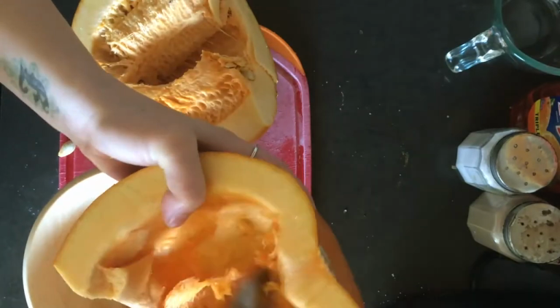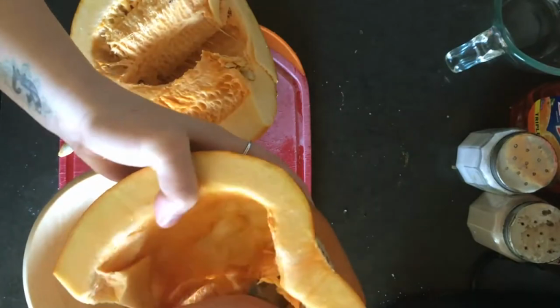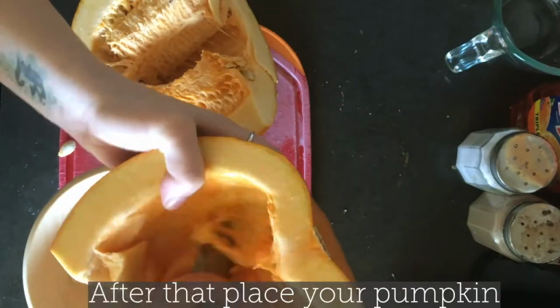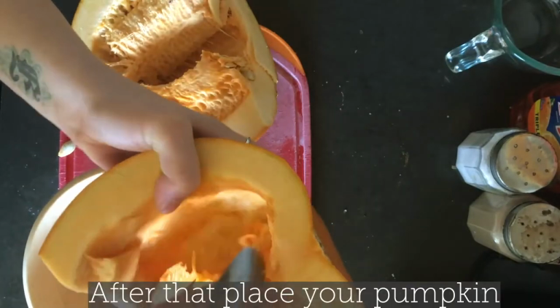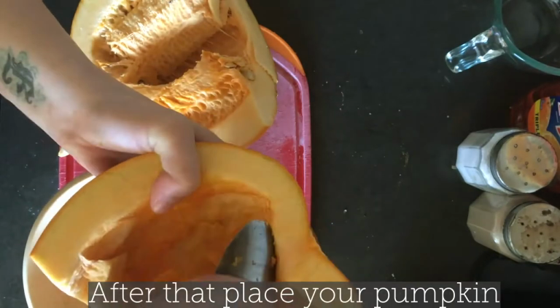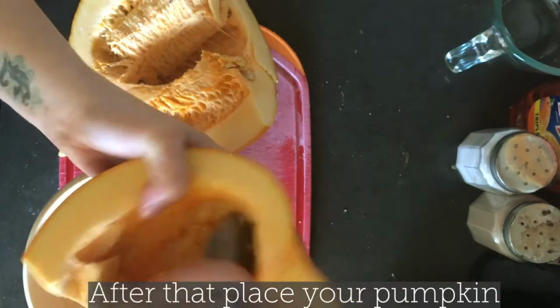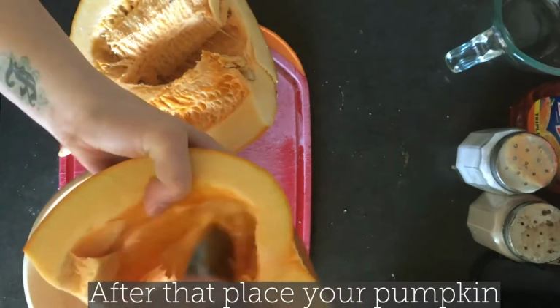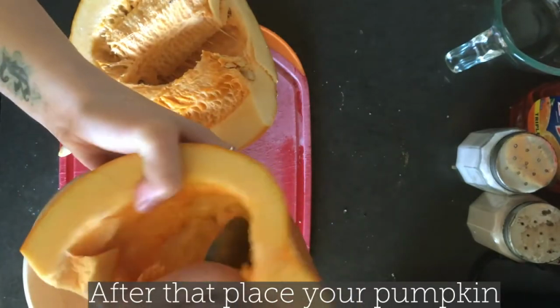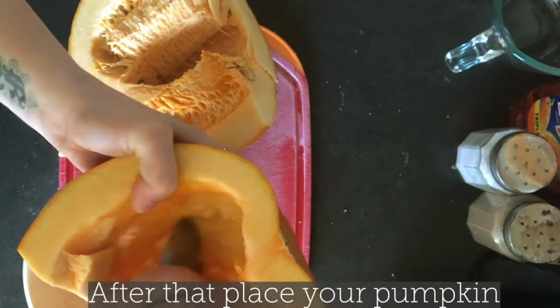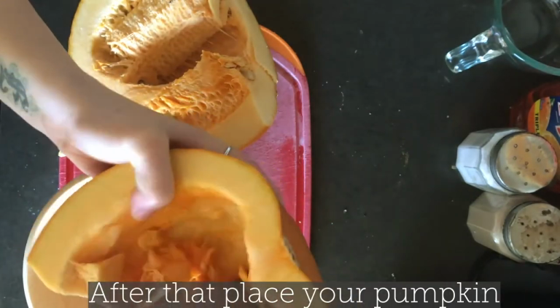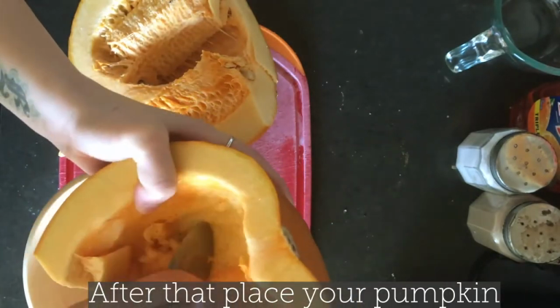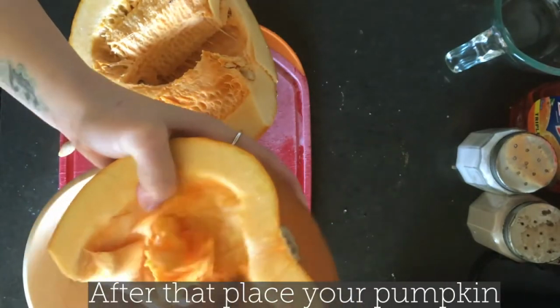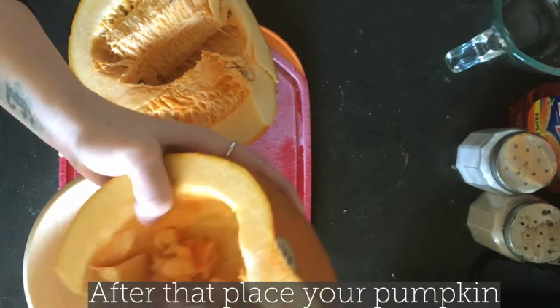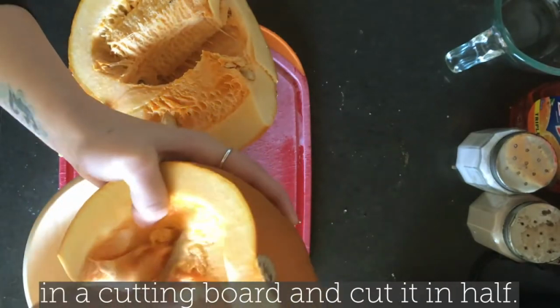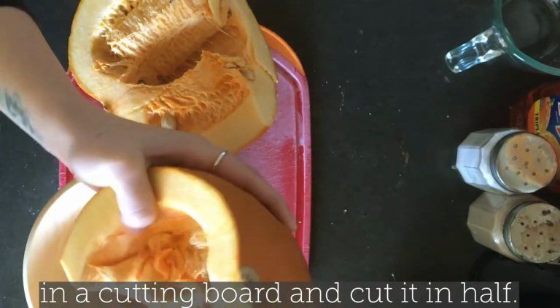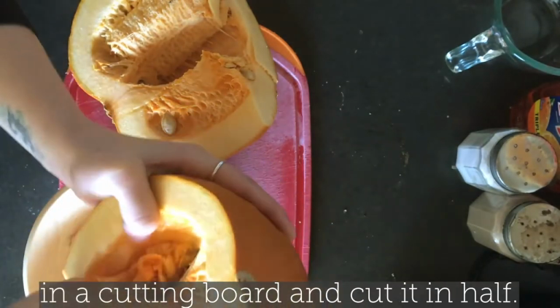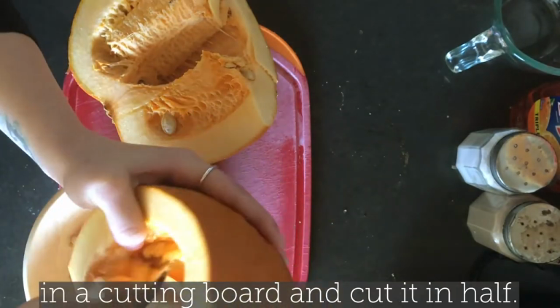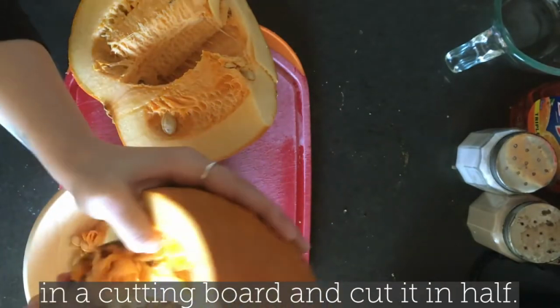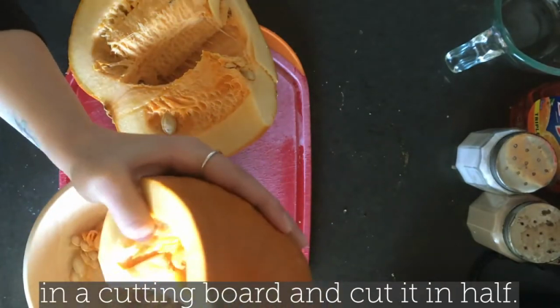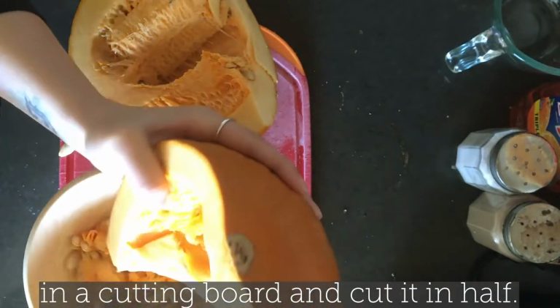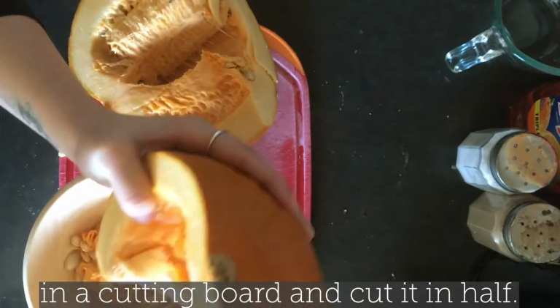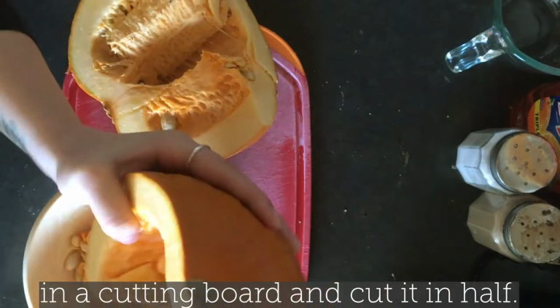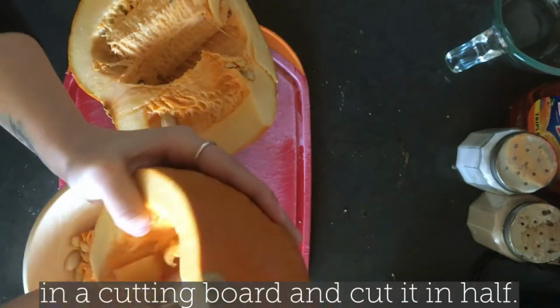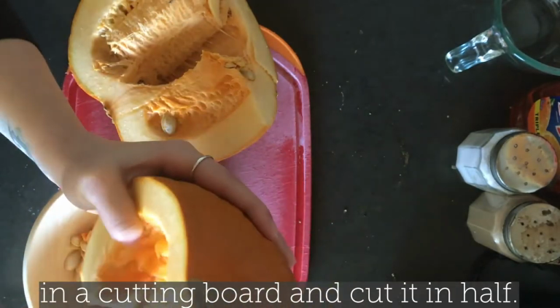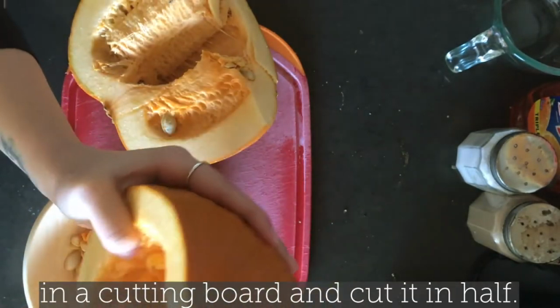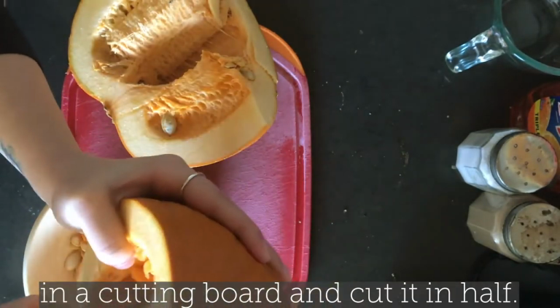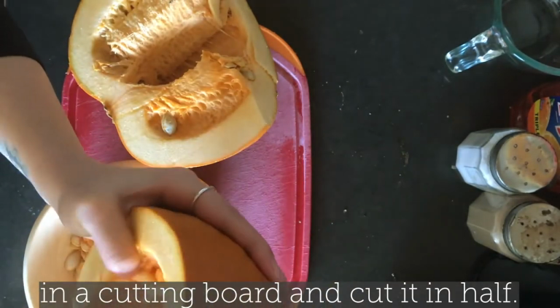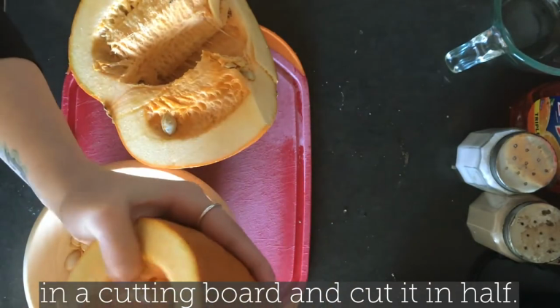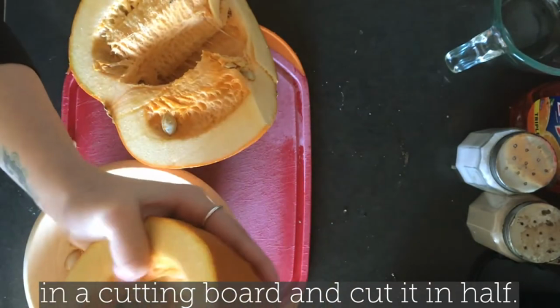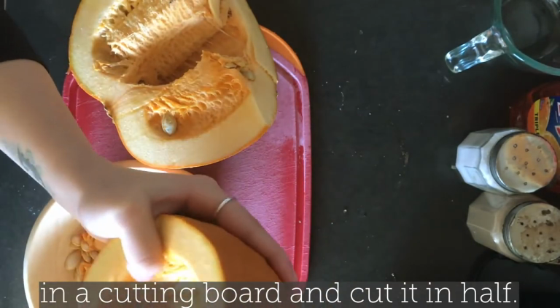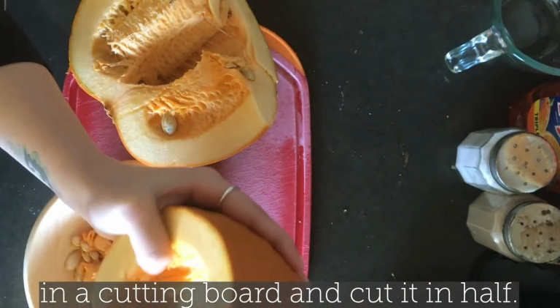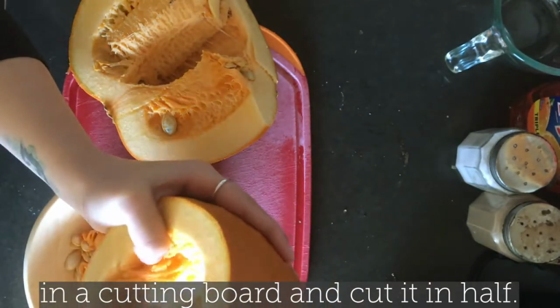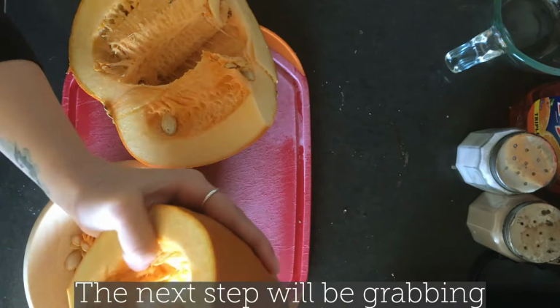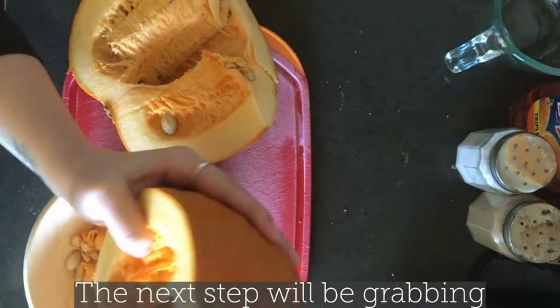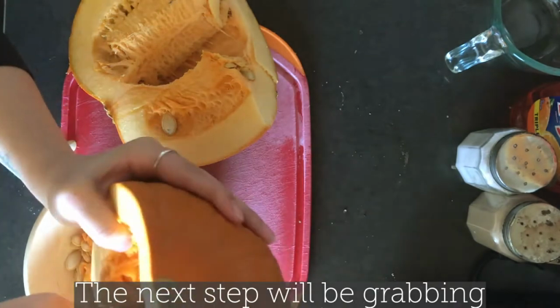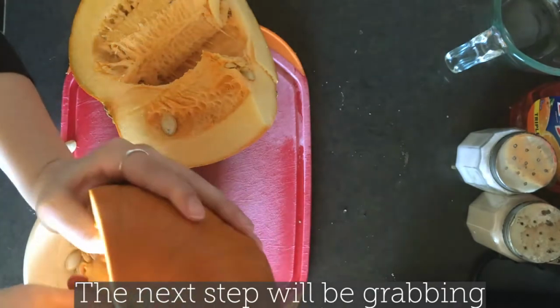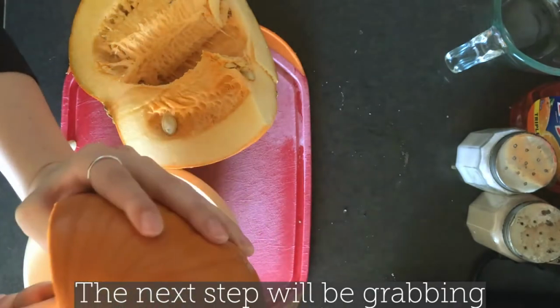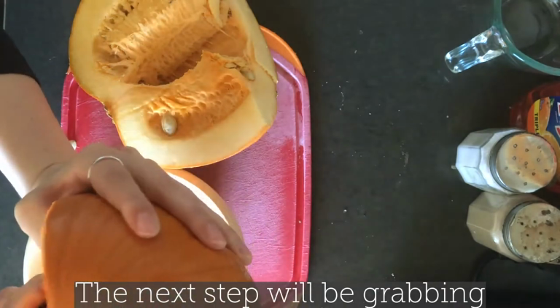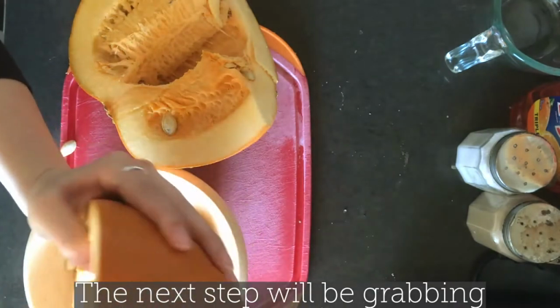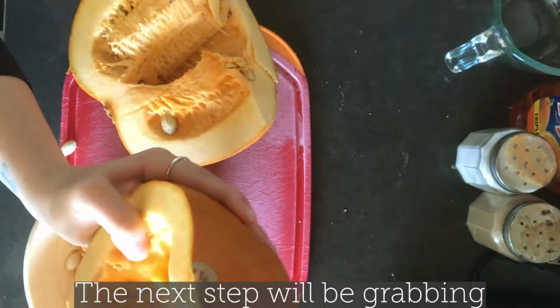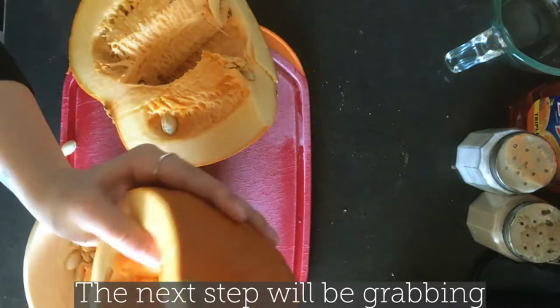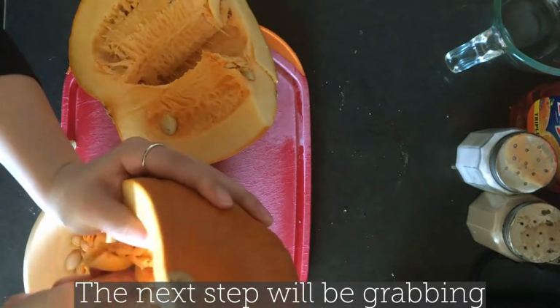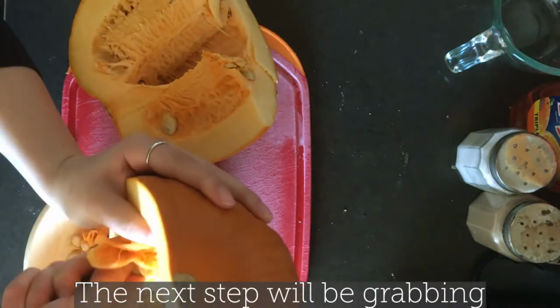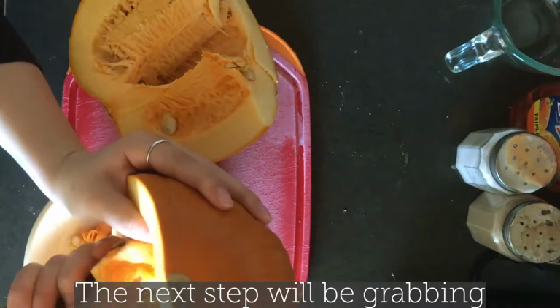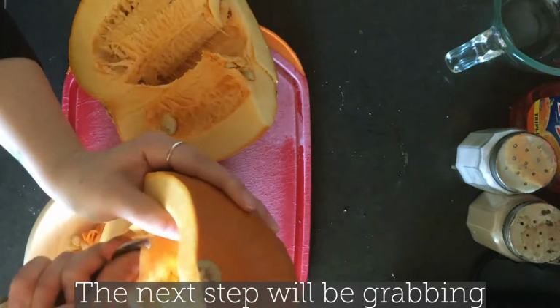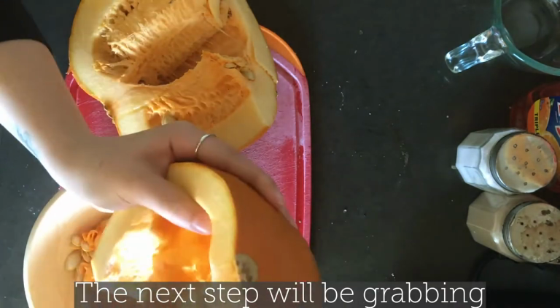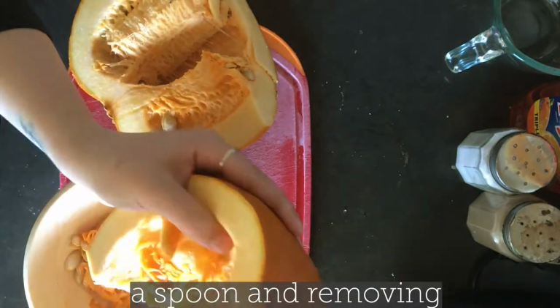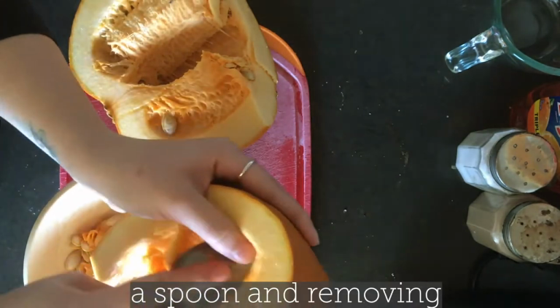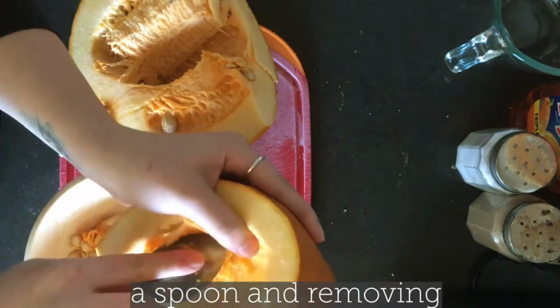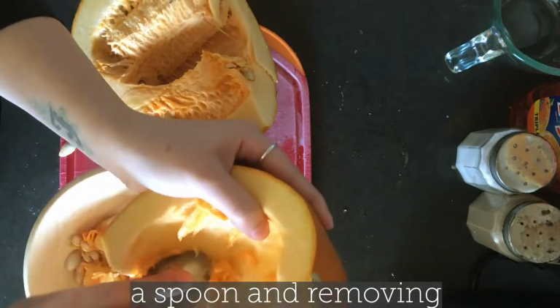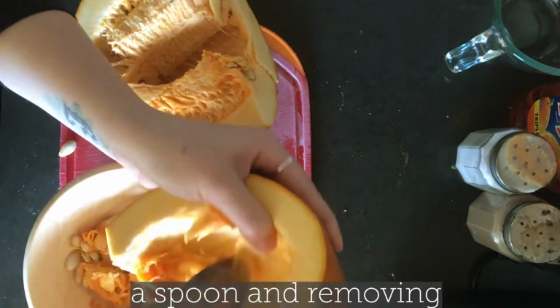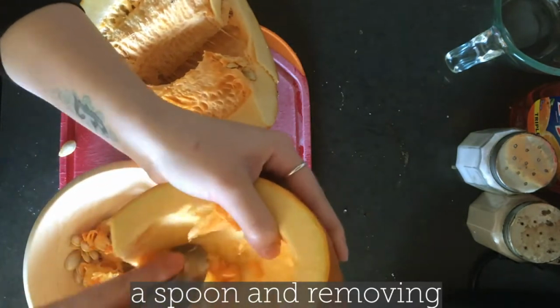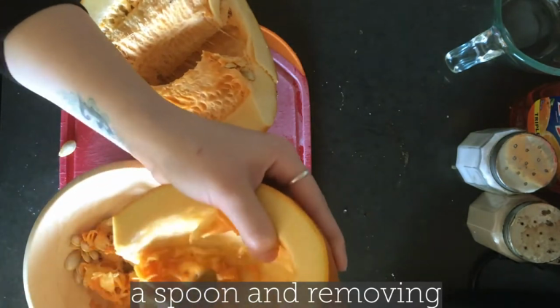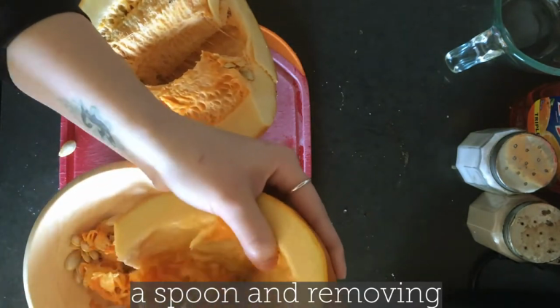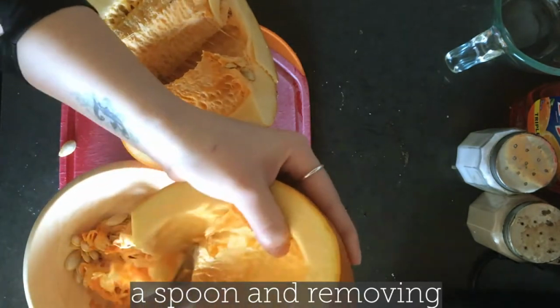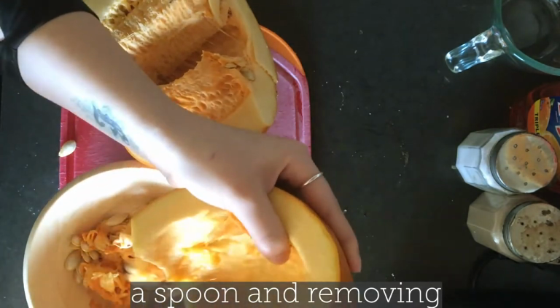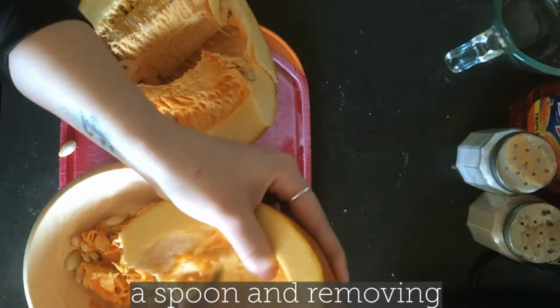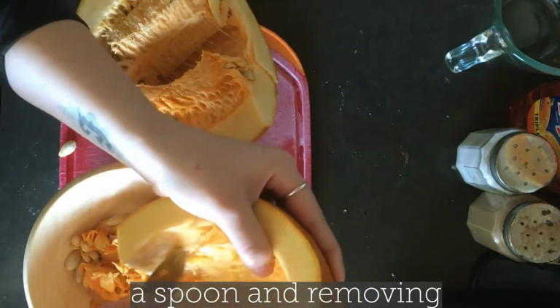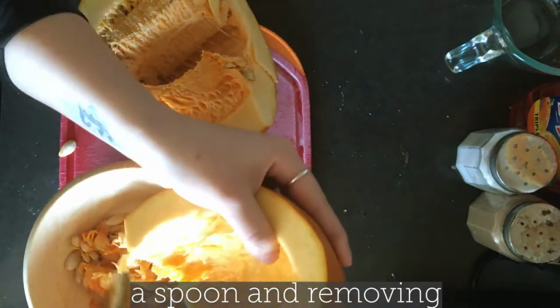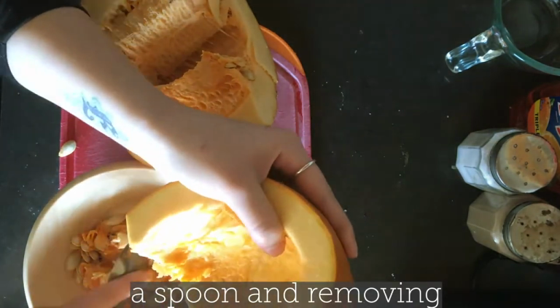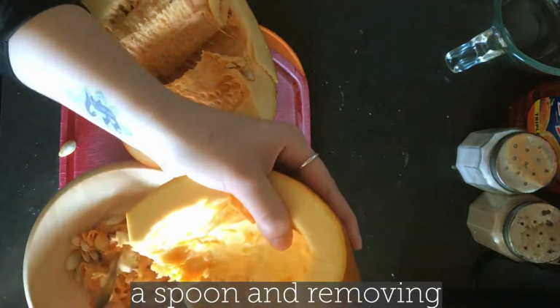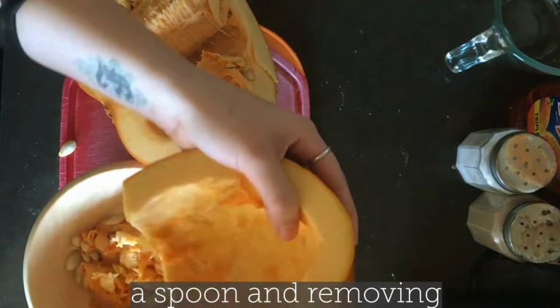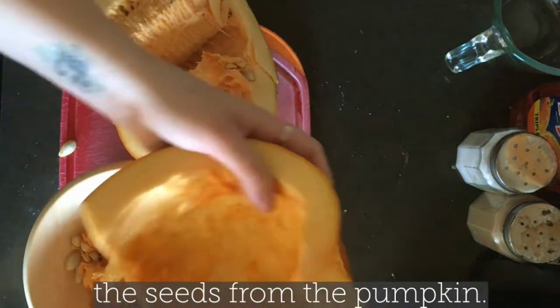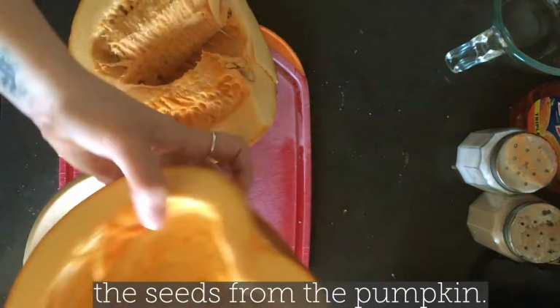After that, place your pumpkin on a cutting board and cut it into half. The next step will be grabbing a spoon and removing the seeds from the pumpkin.